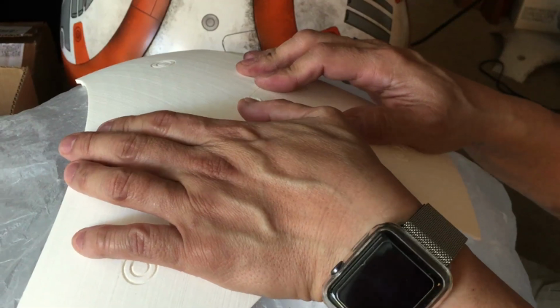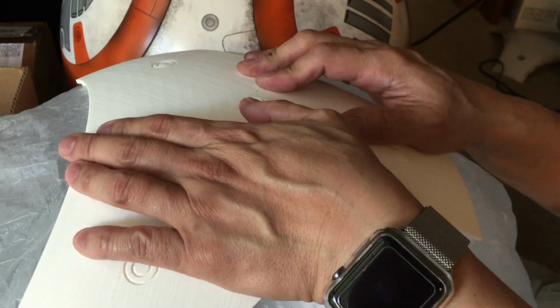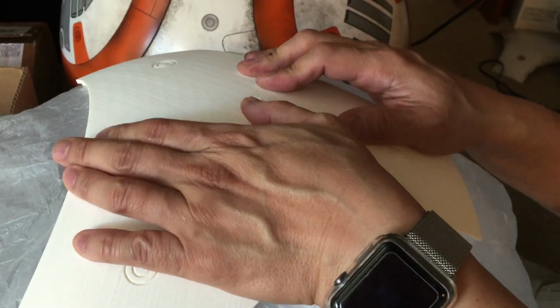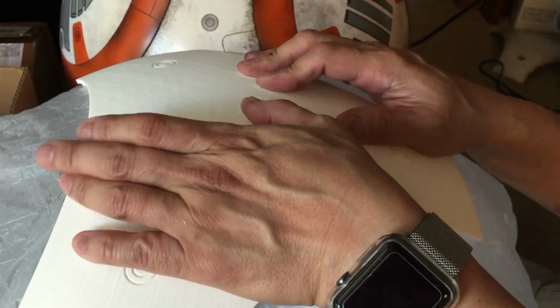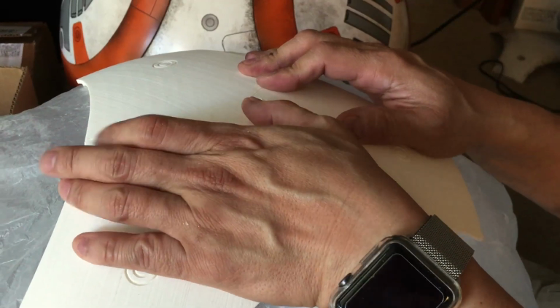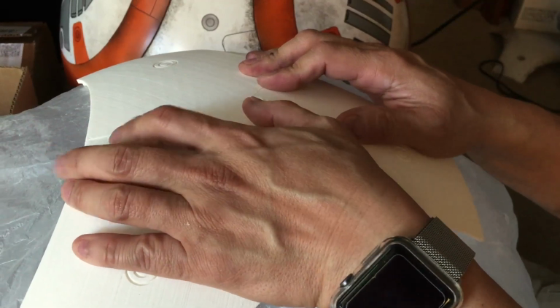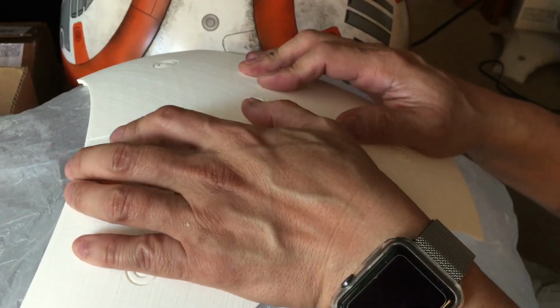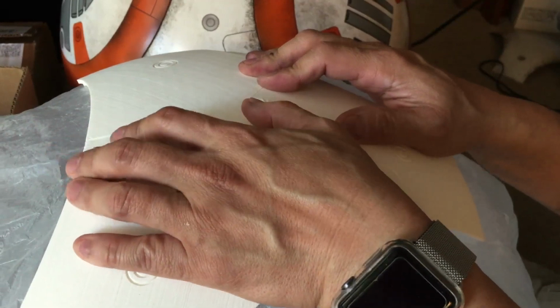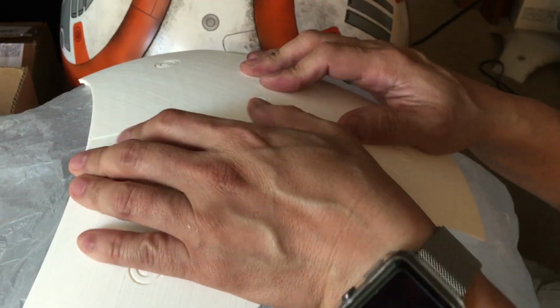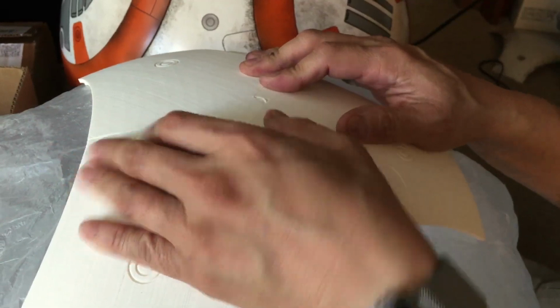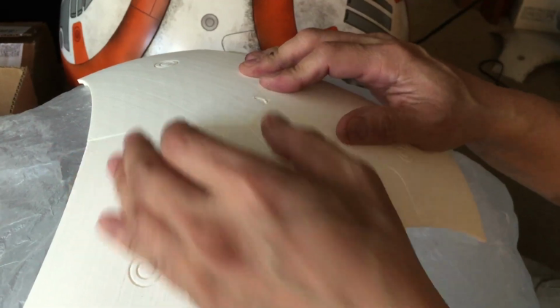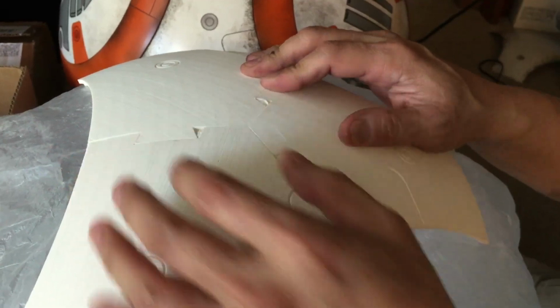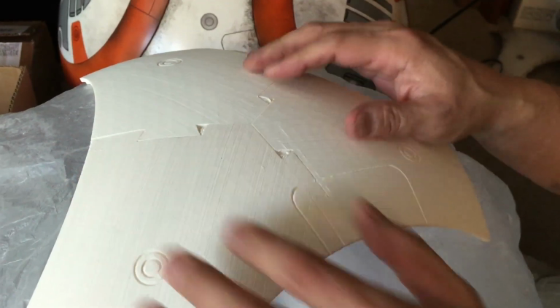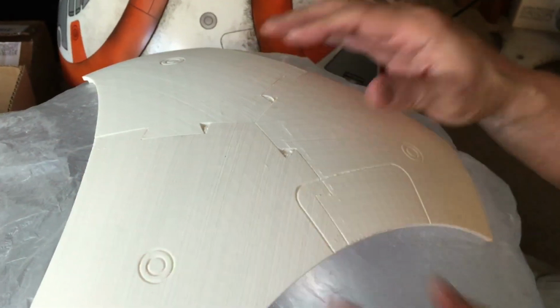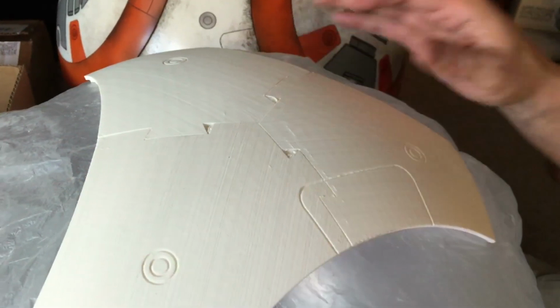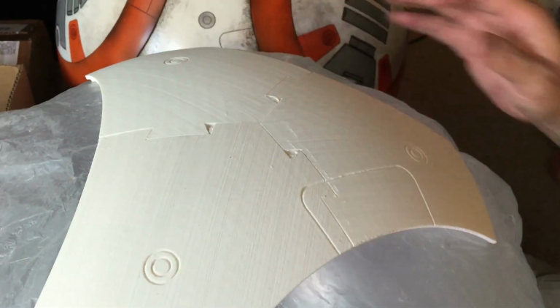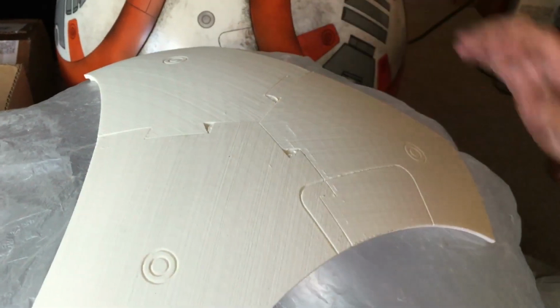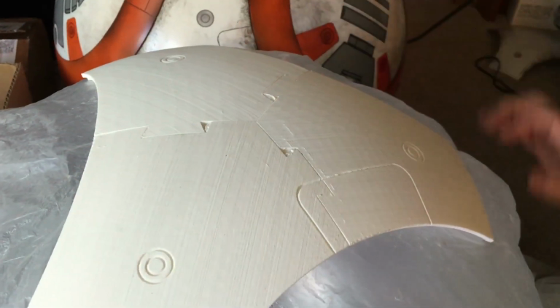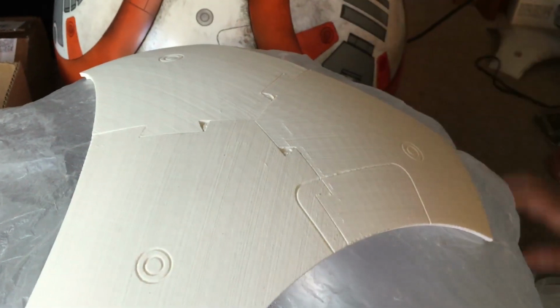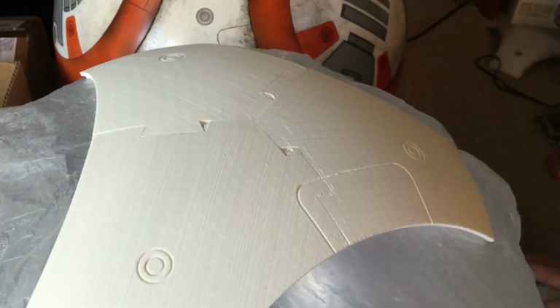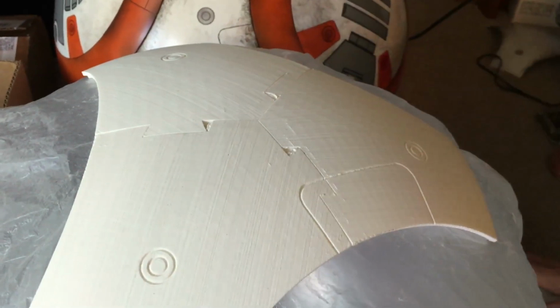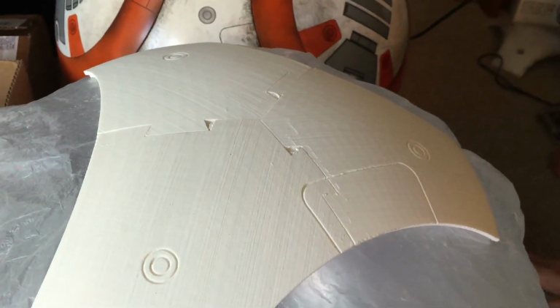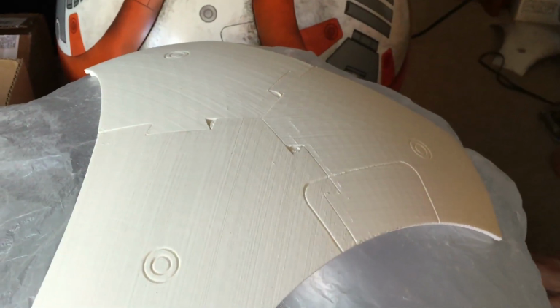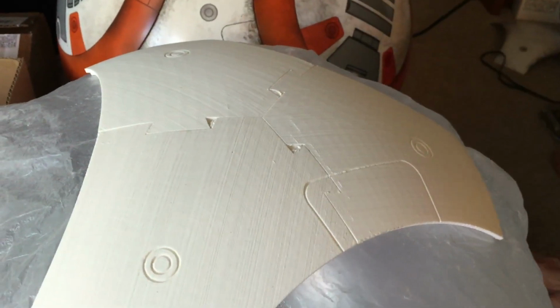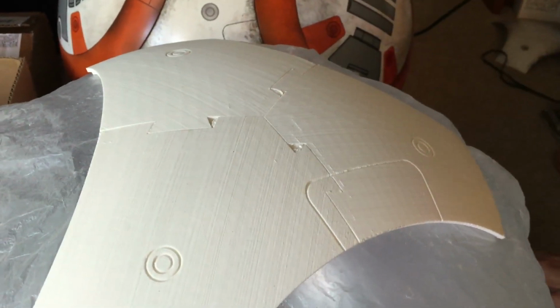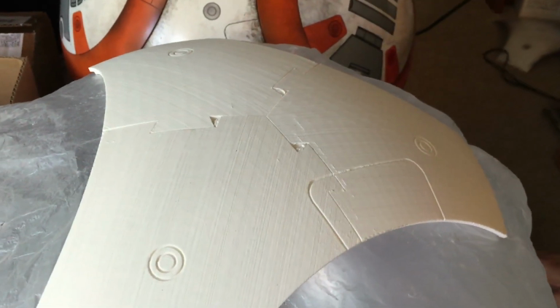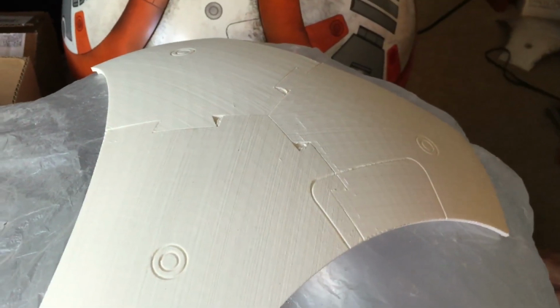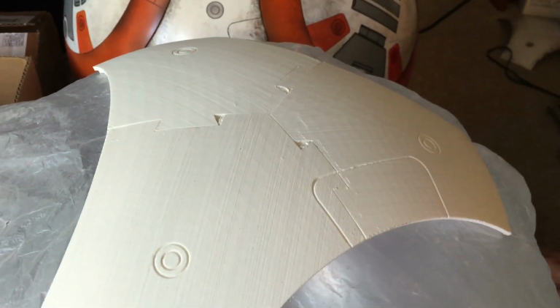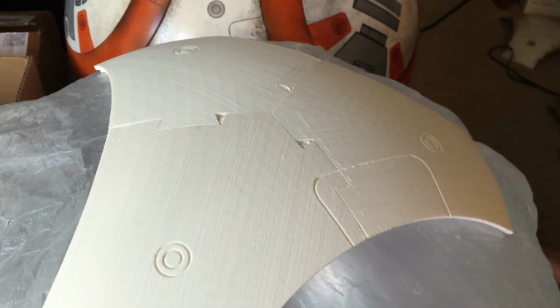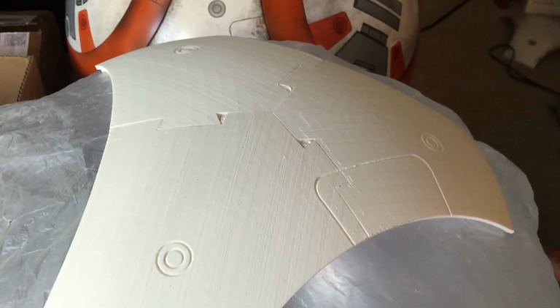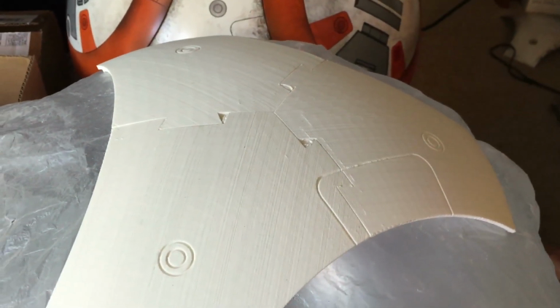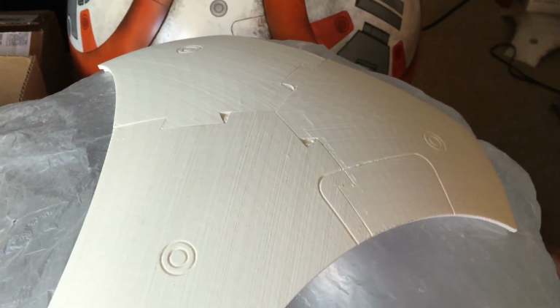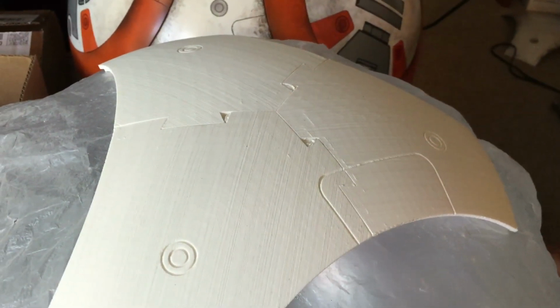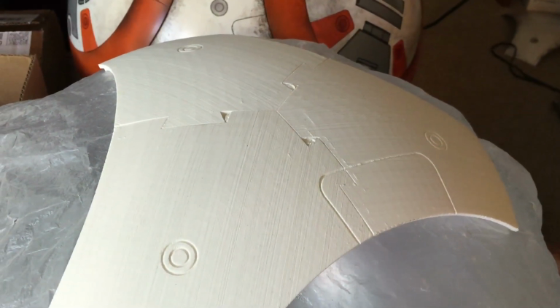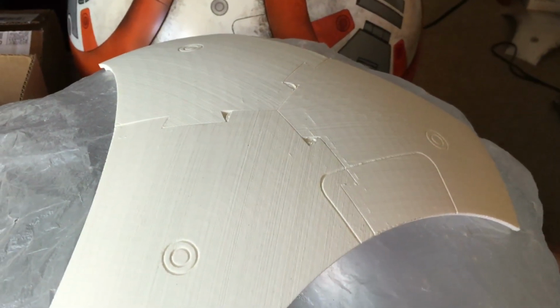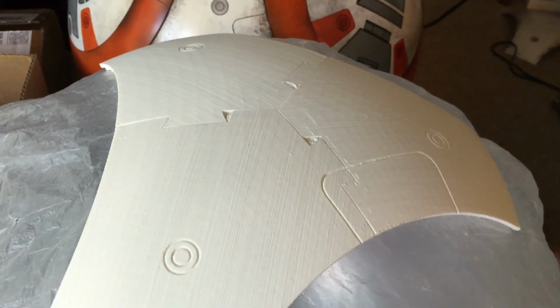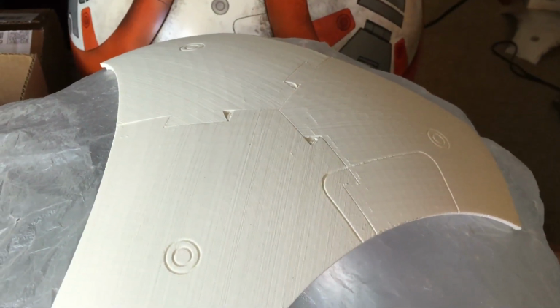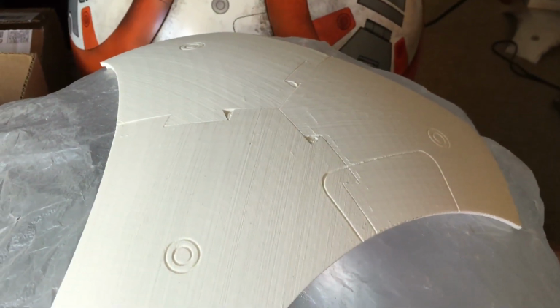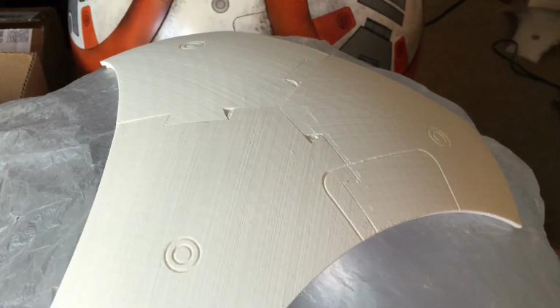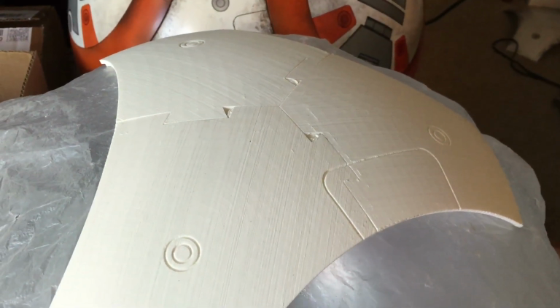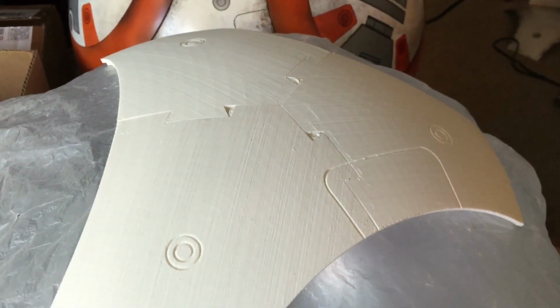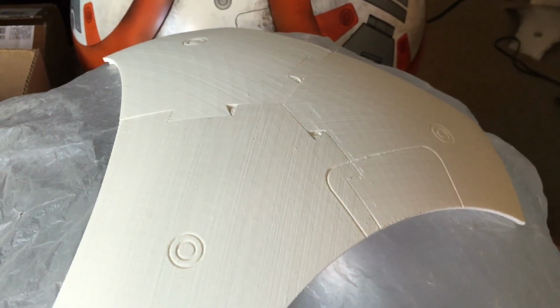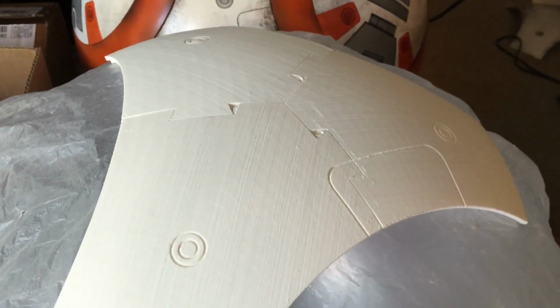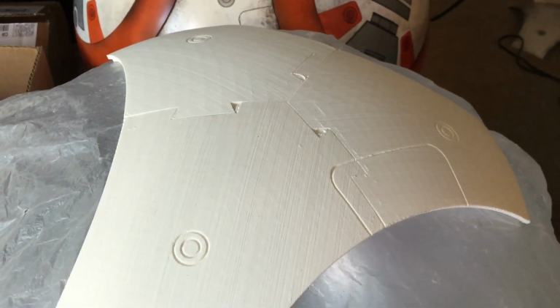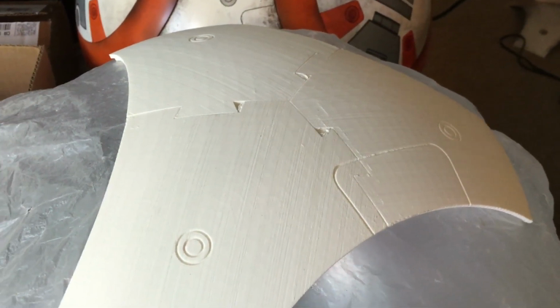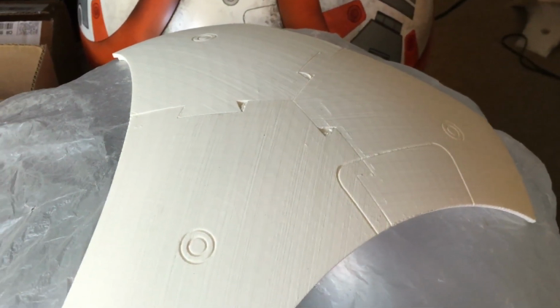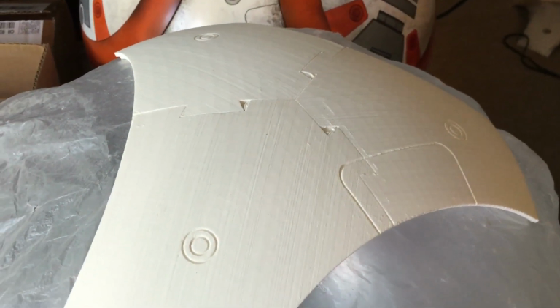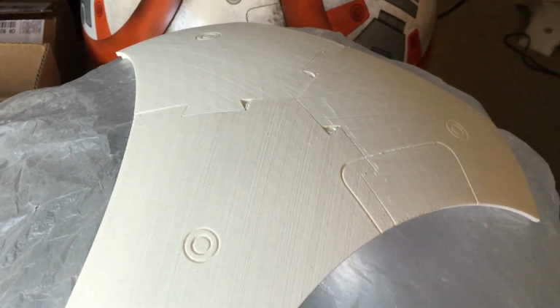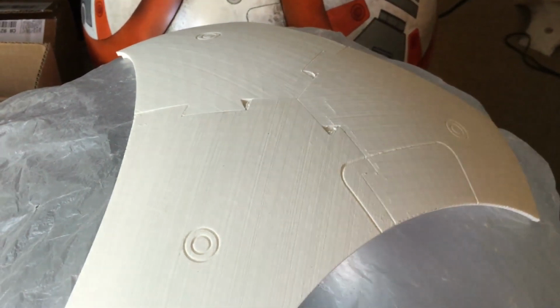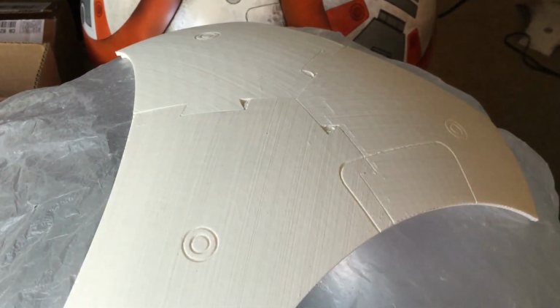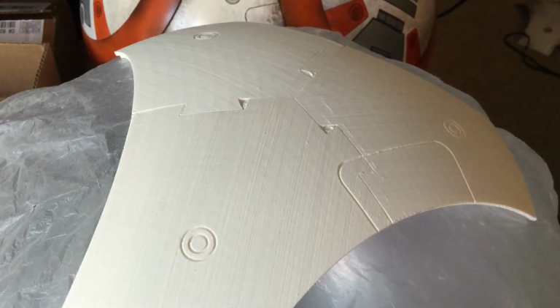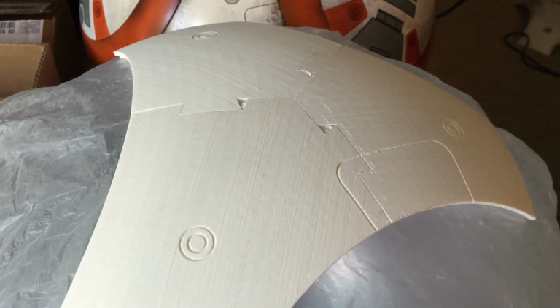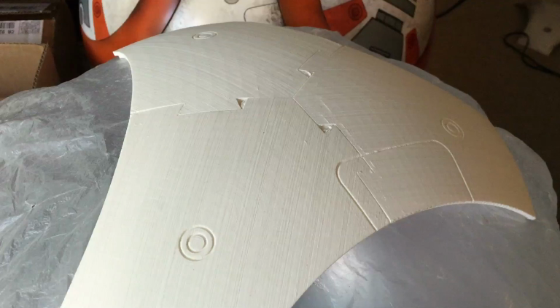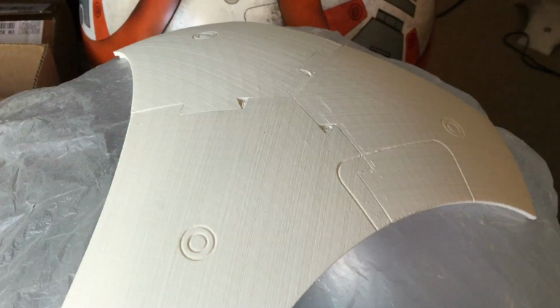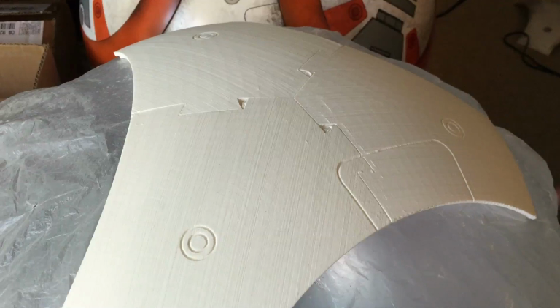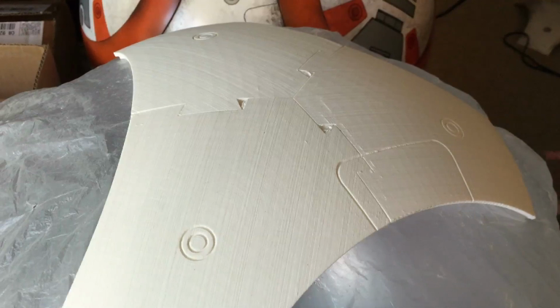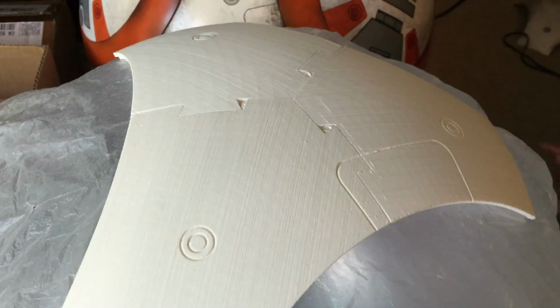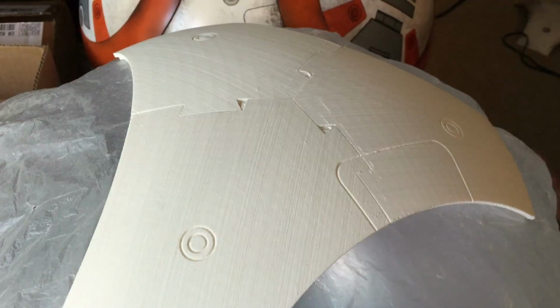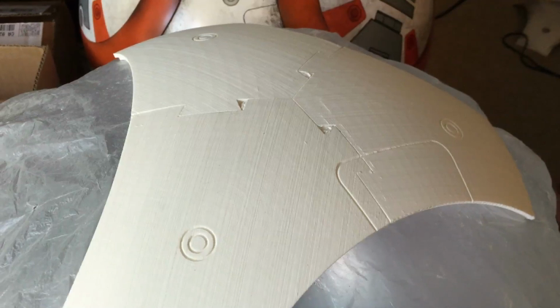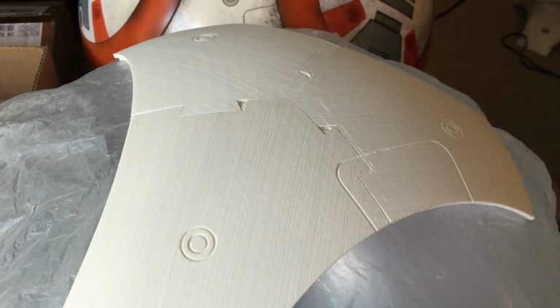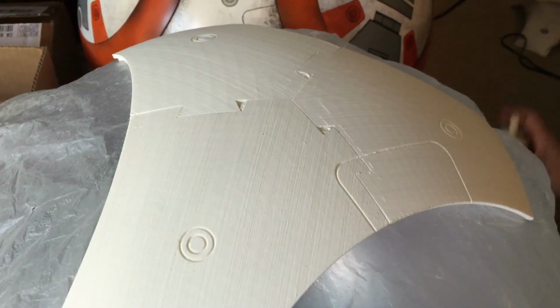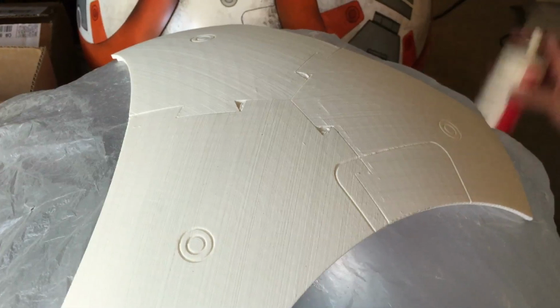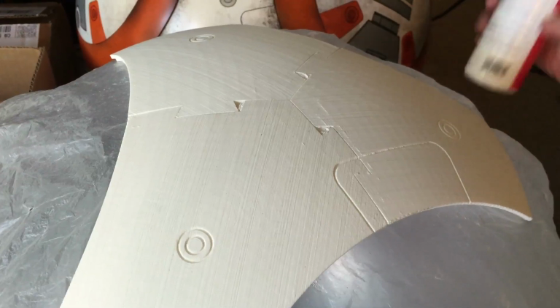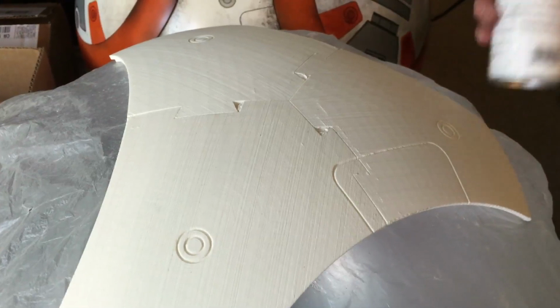This is Mike Sanna here. I'm showing you how I glue these BB-8 panels together. It's pretty simple.